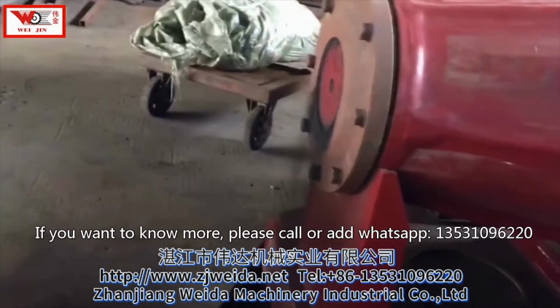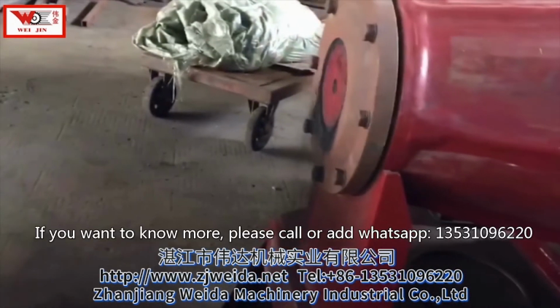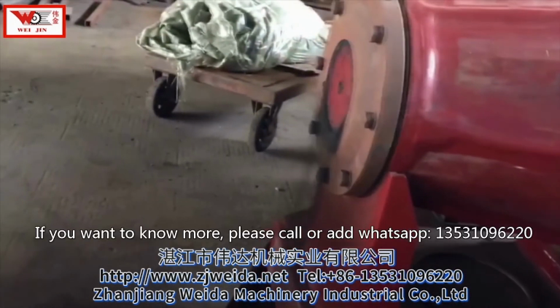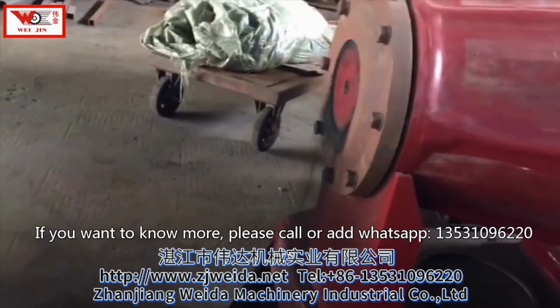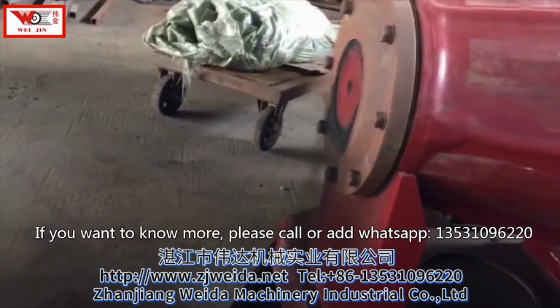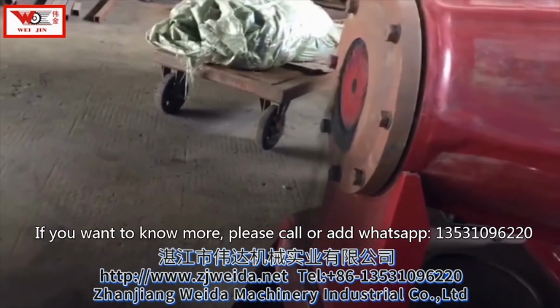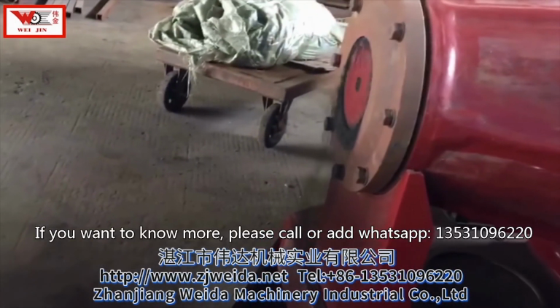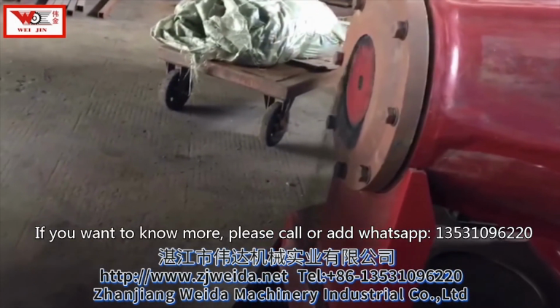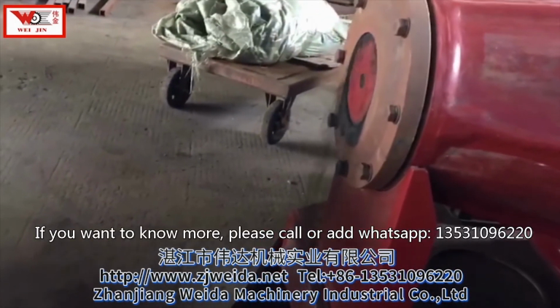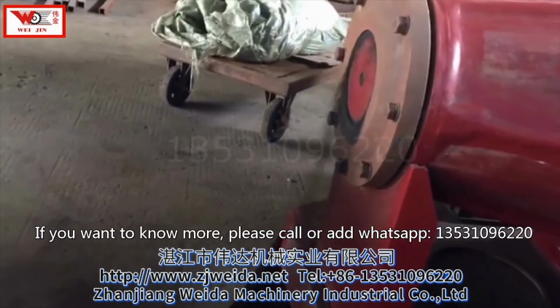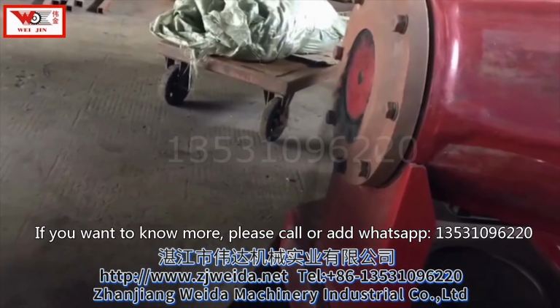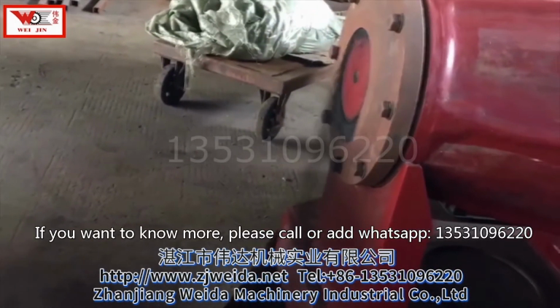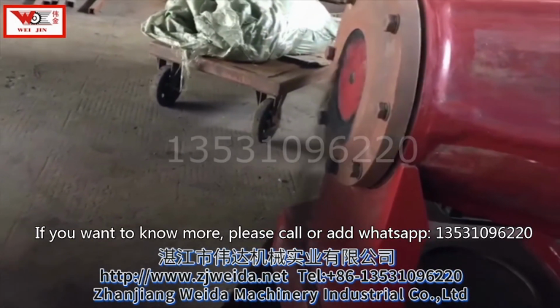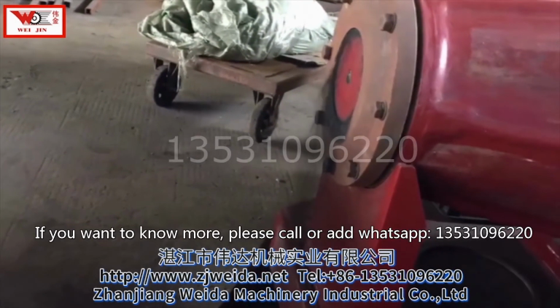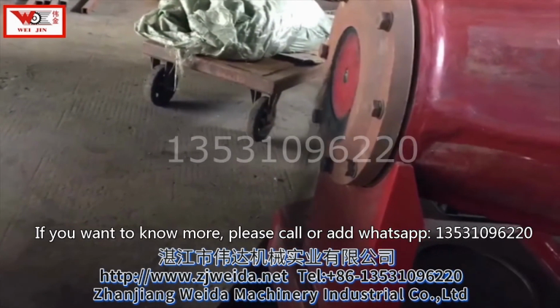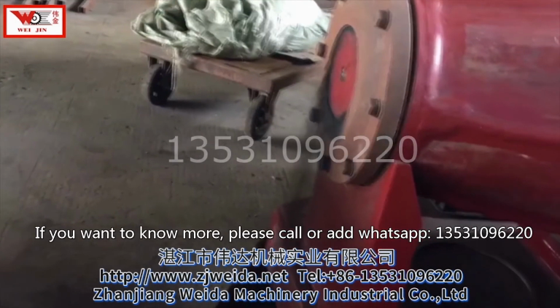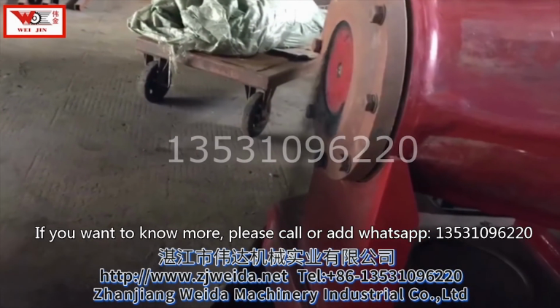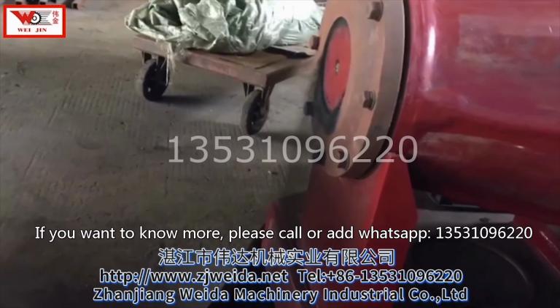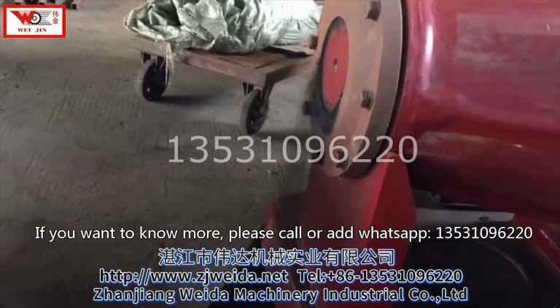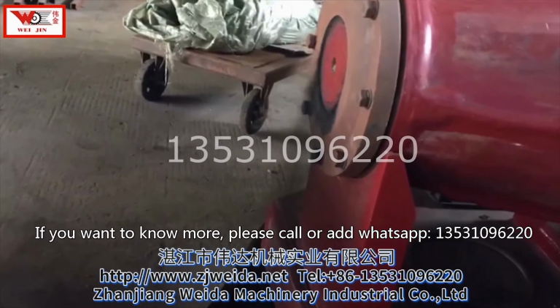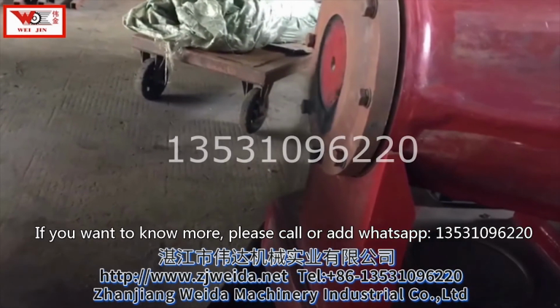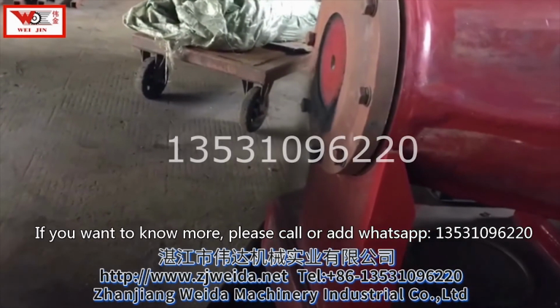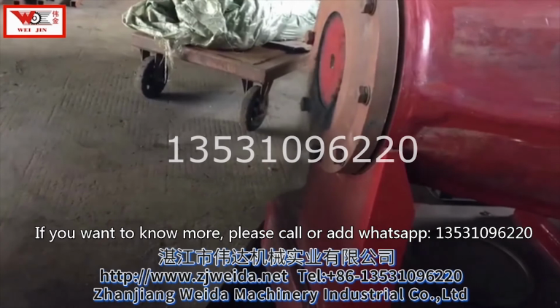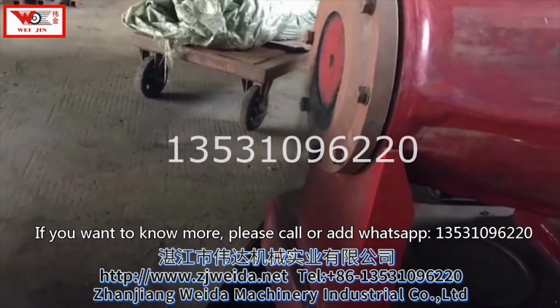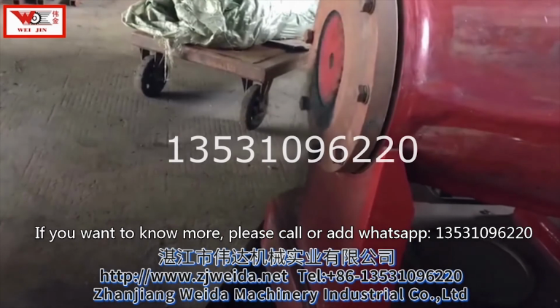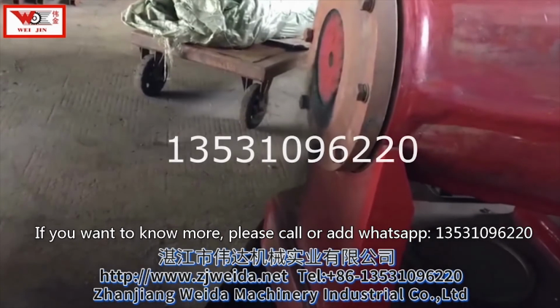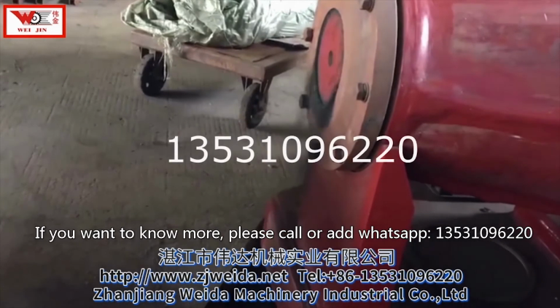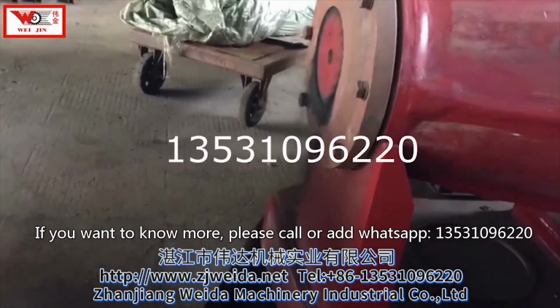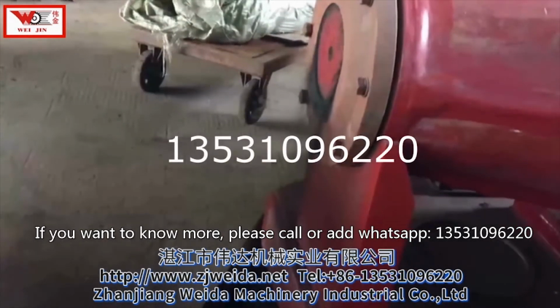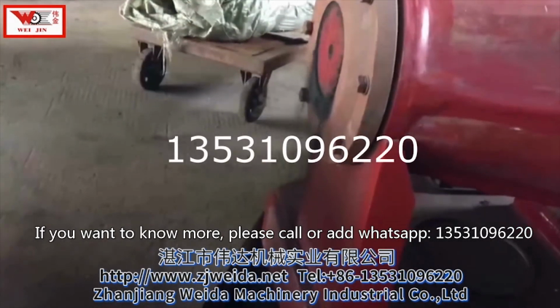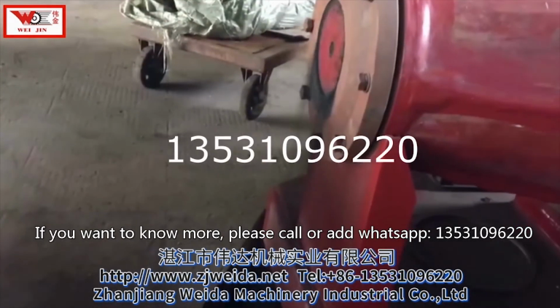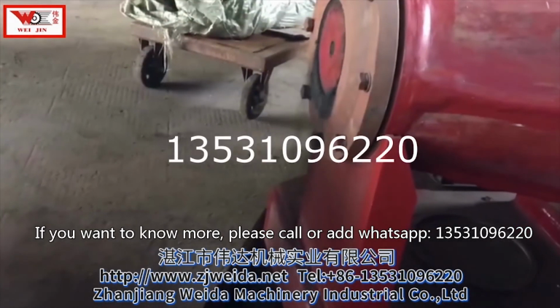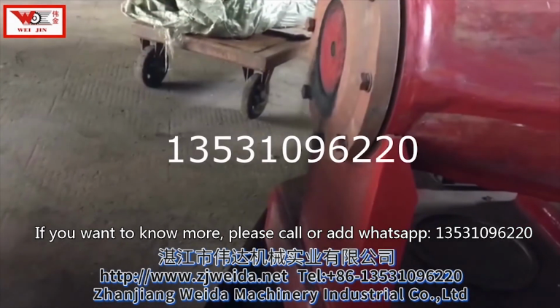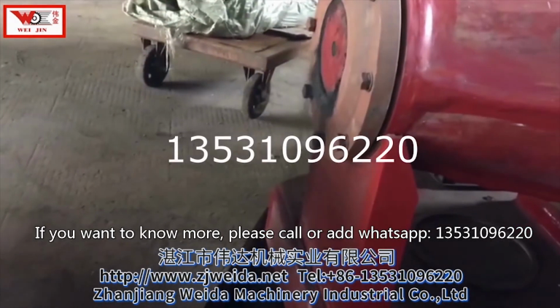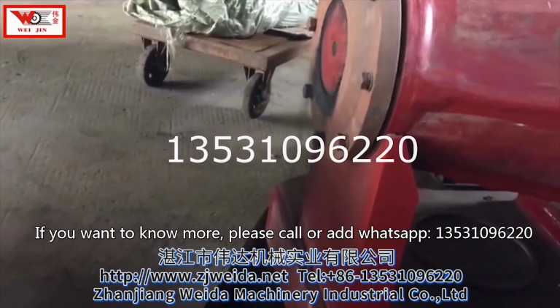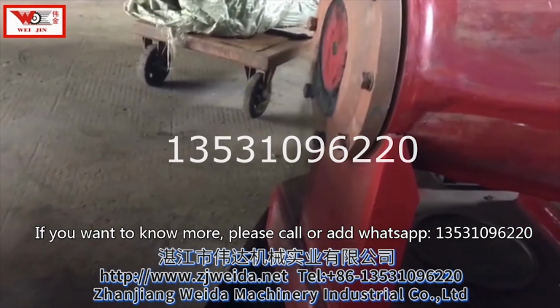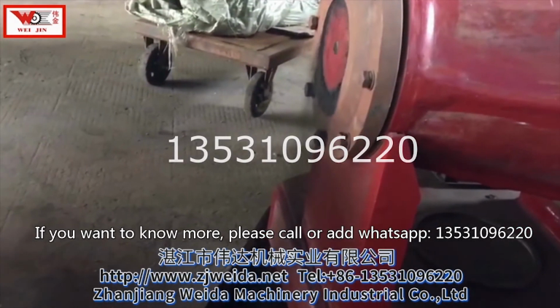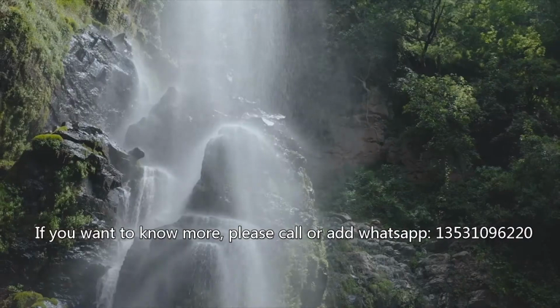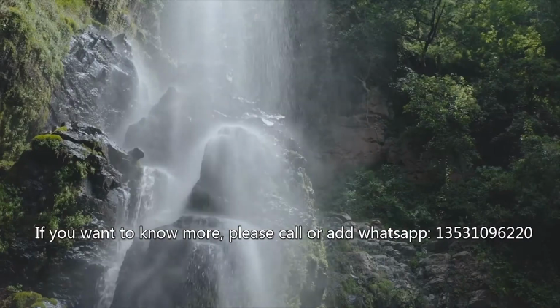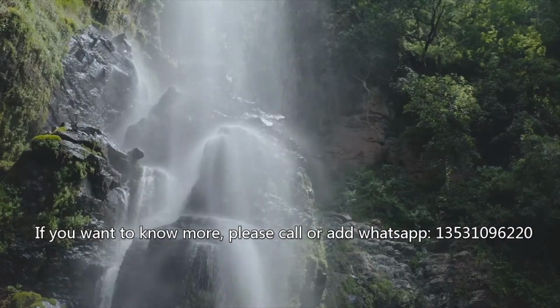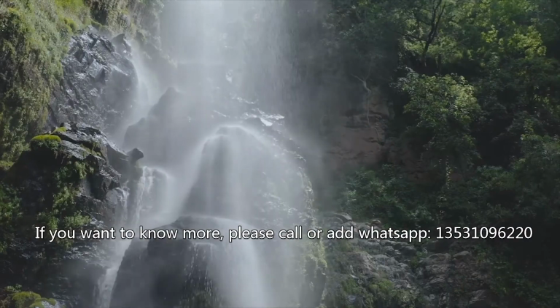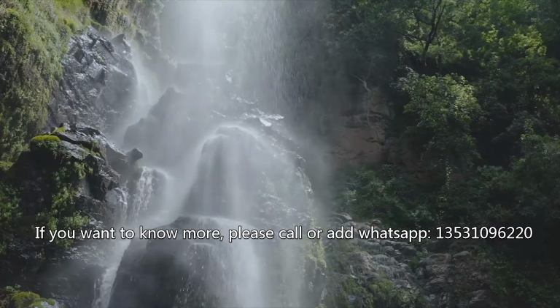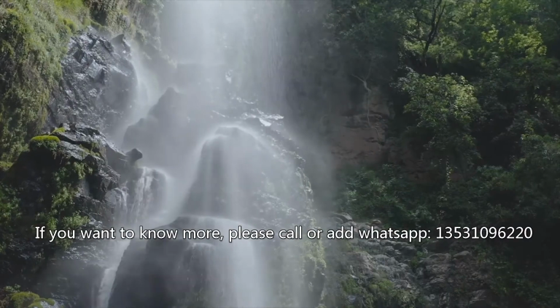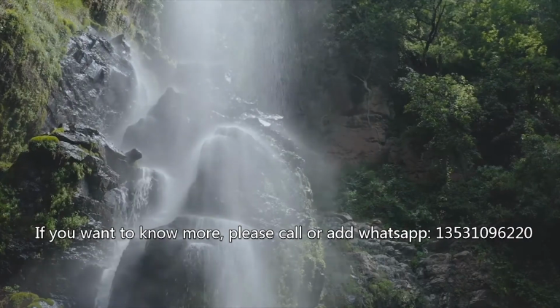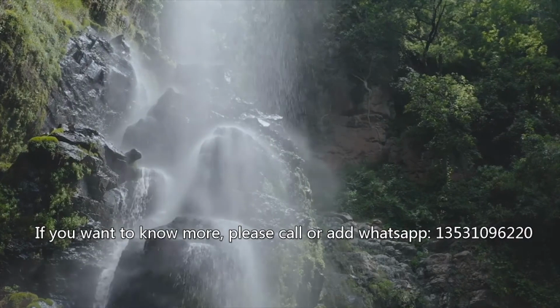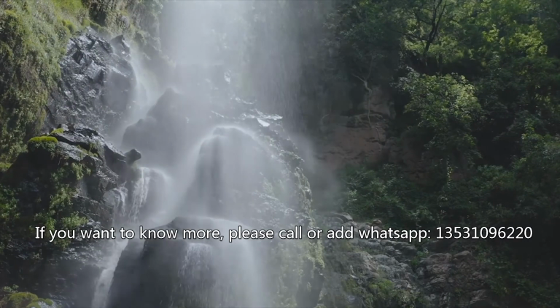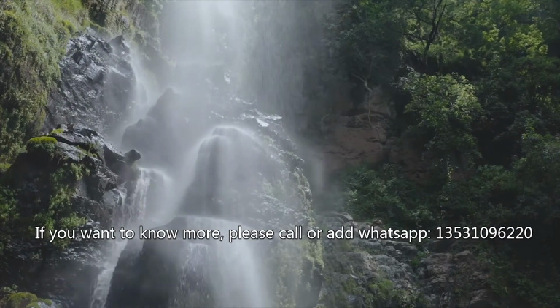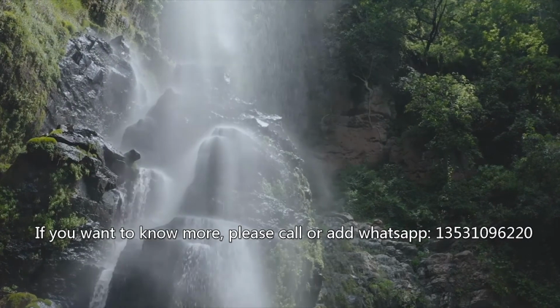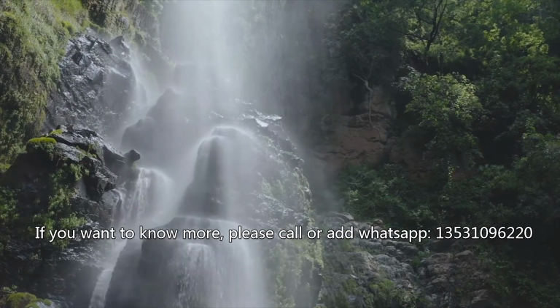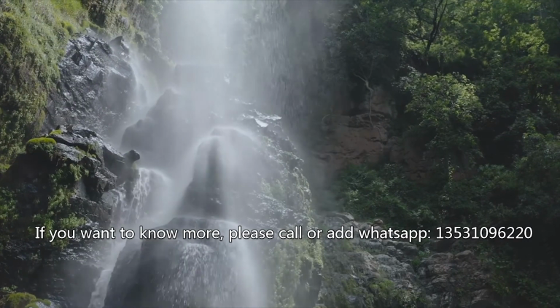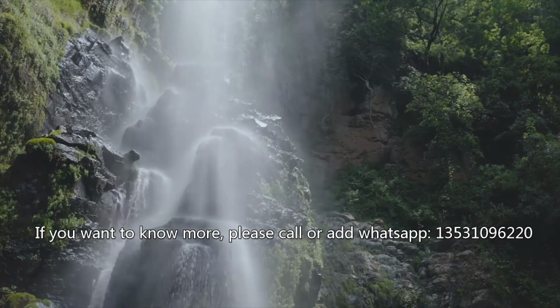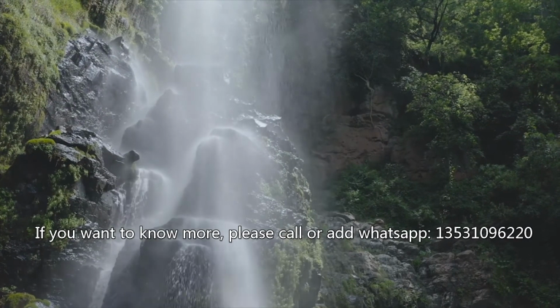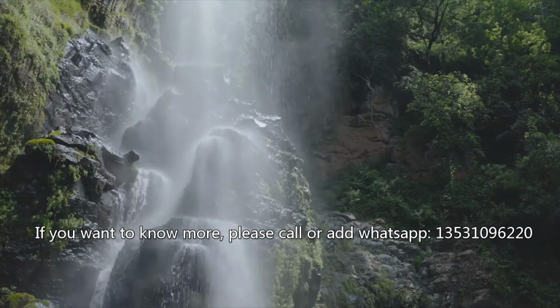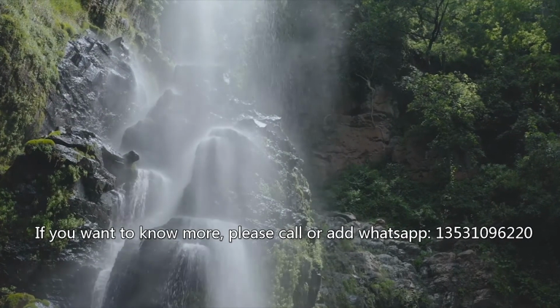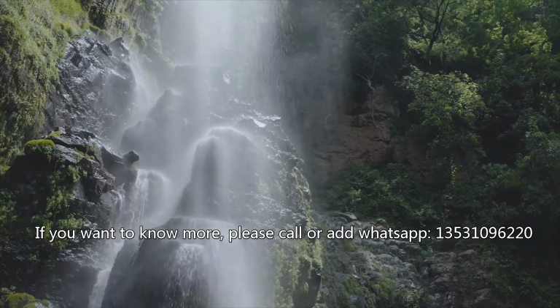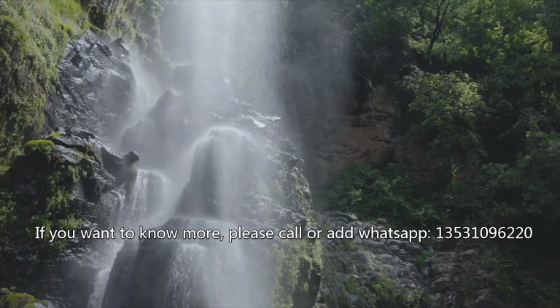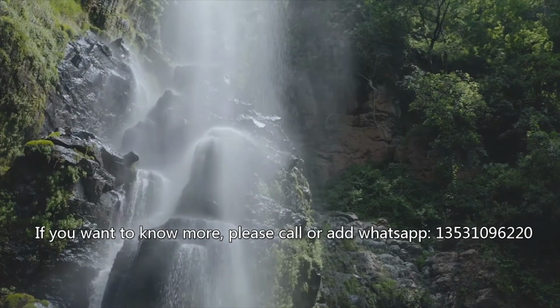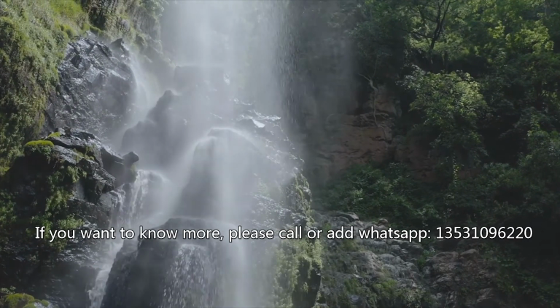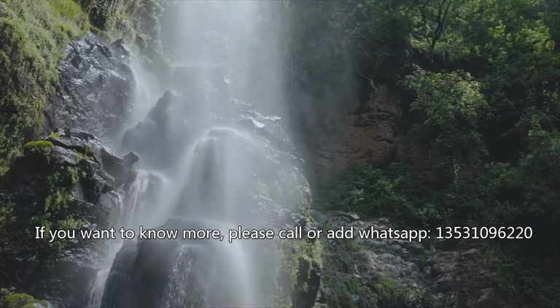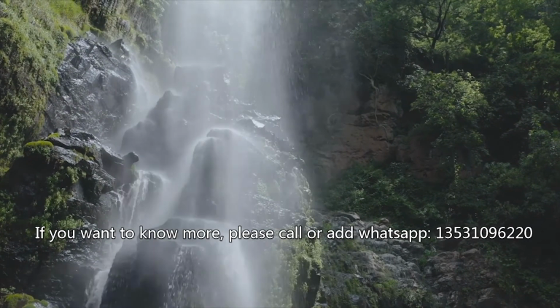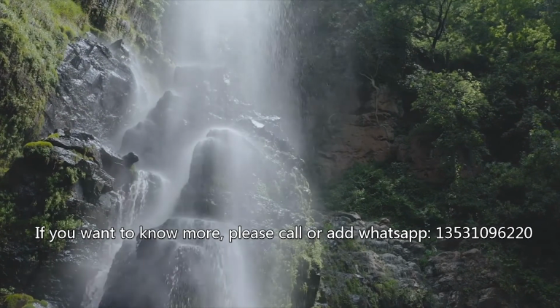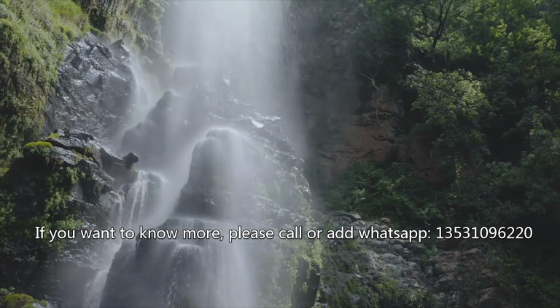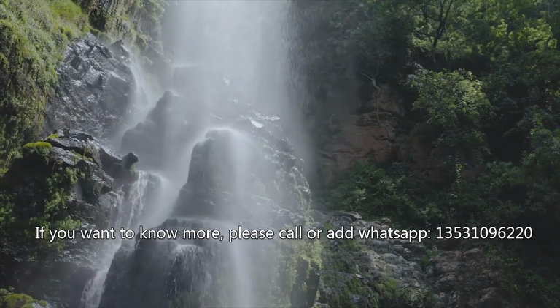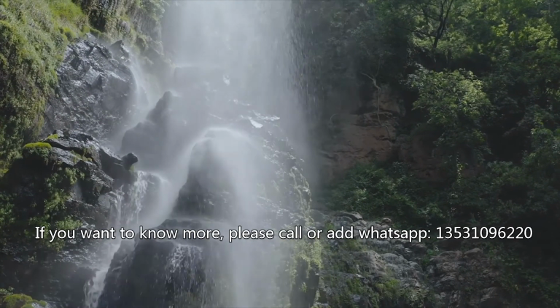If you want to know more, please call or add our WhatsApp: 135-3109-6220.